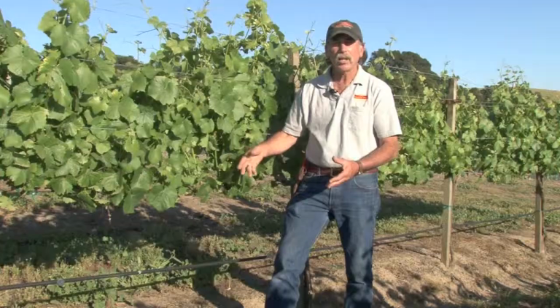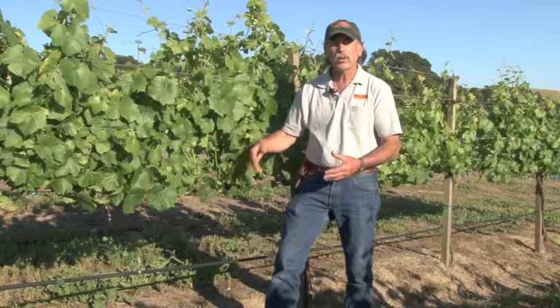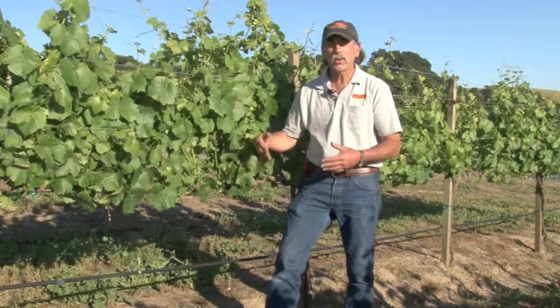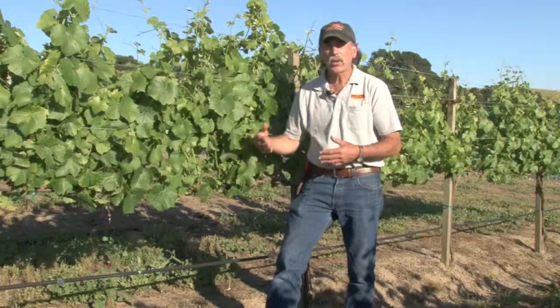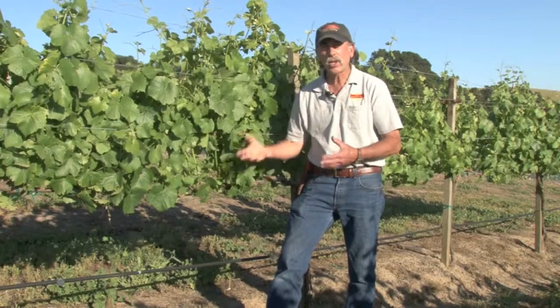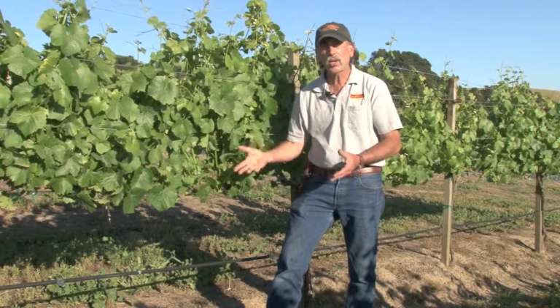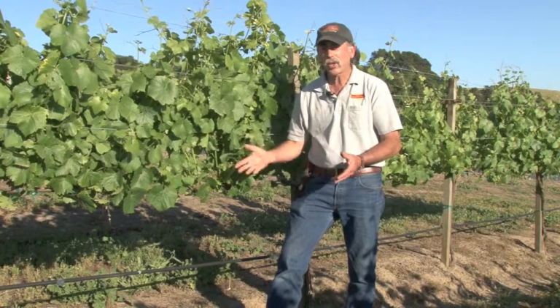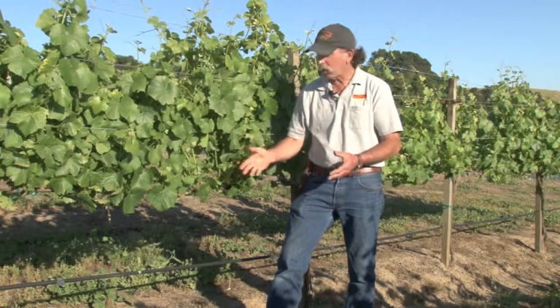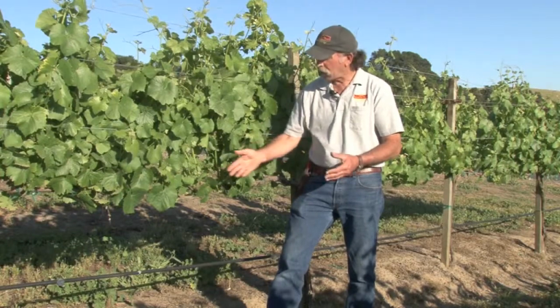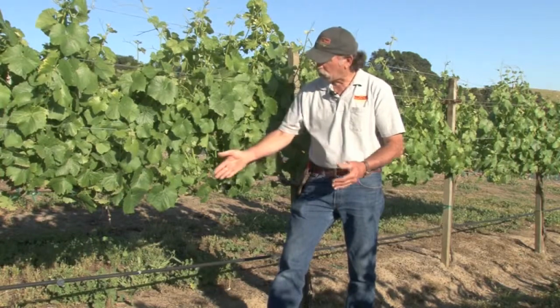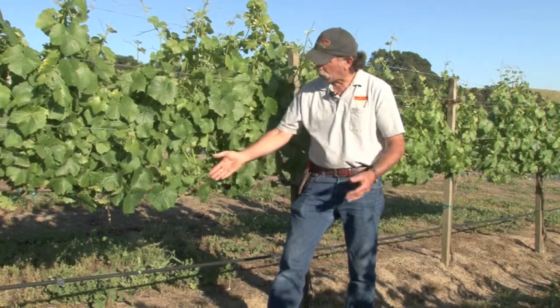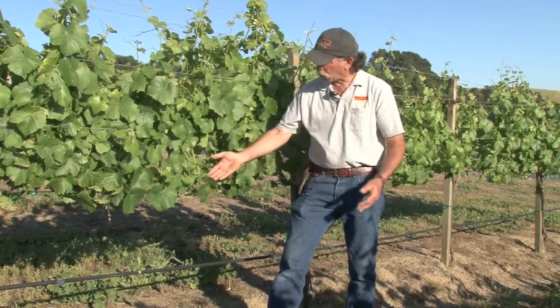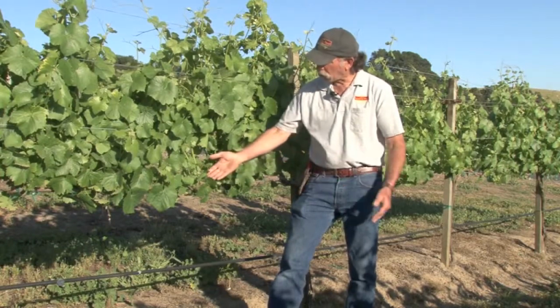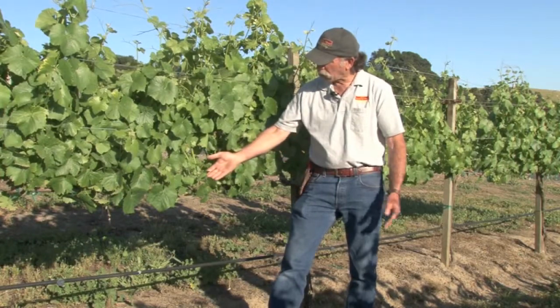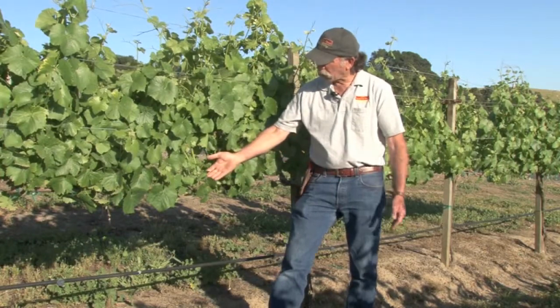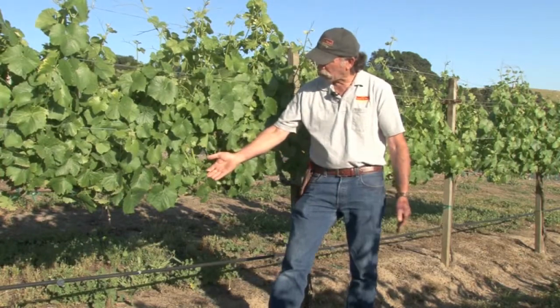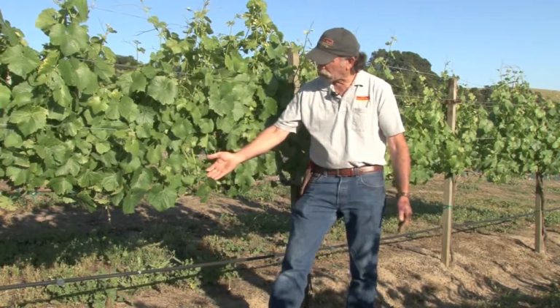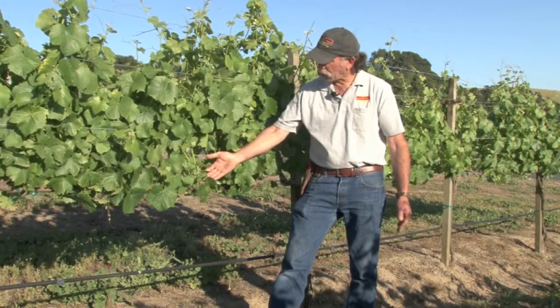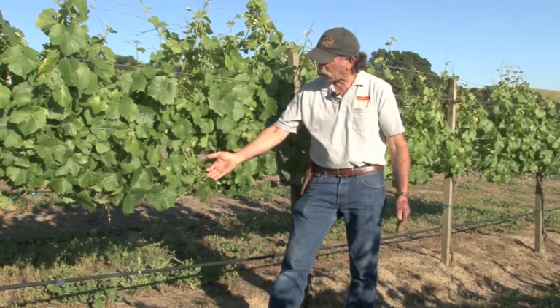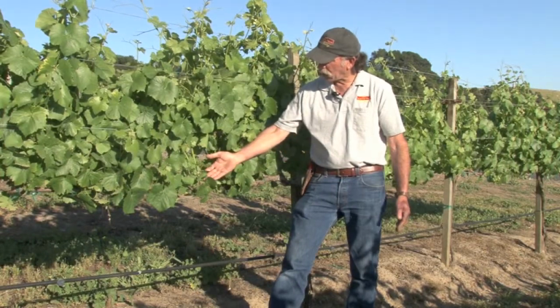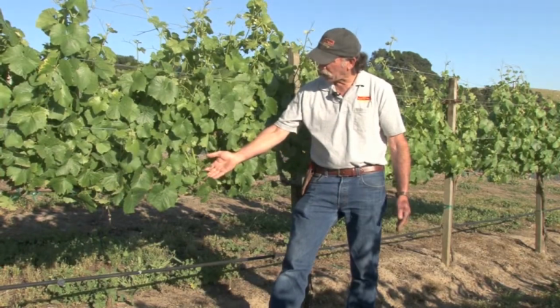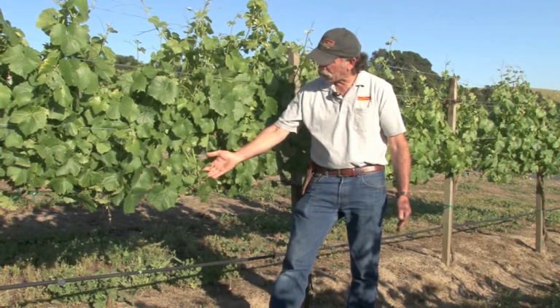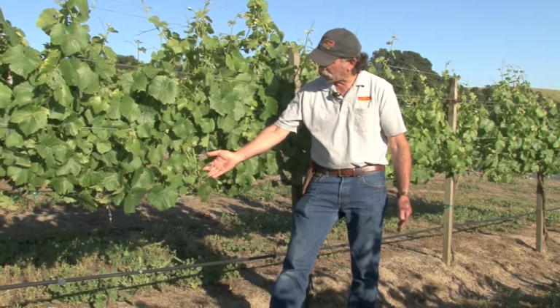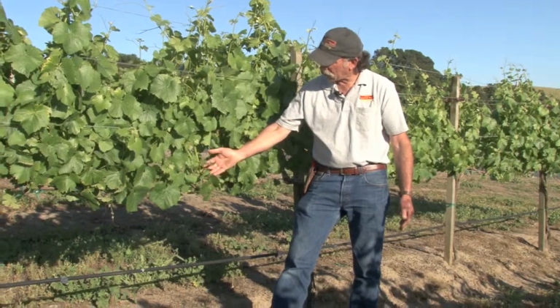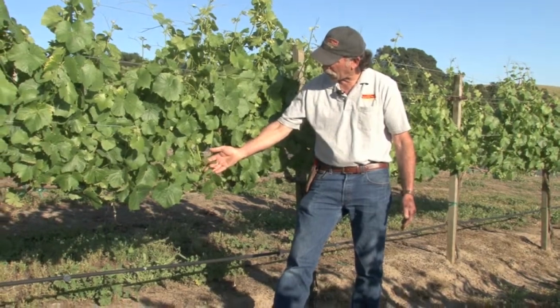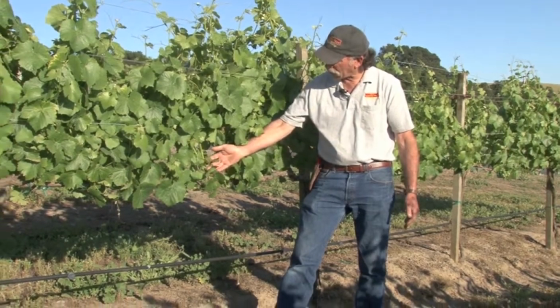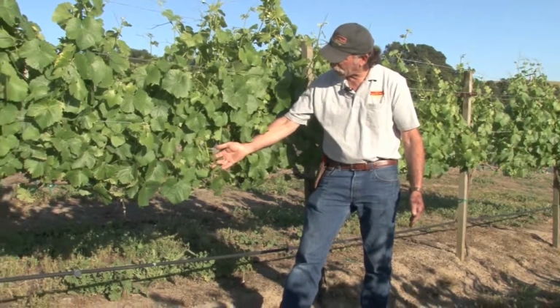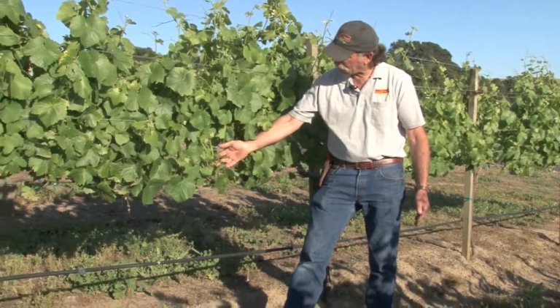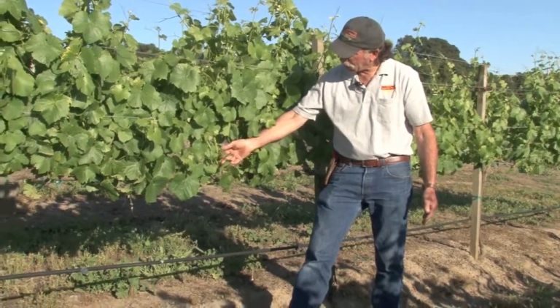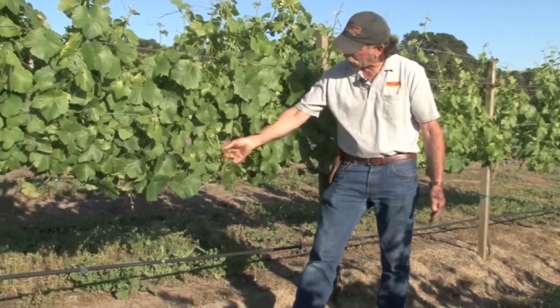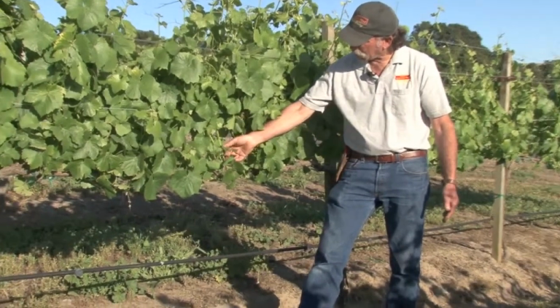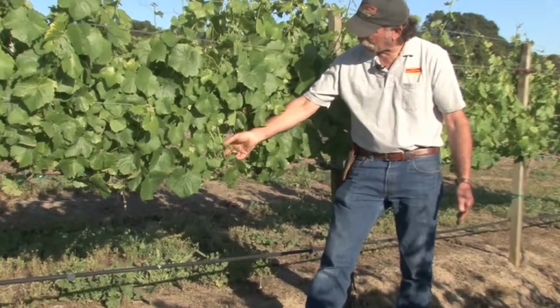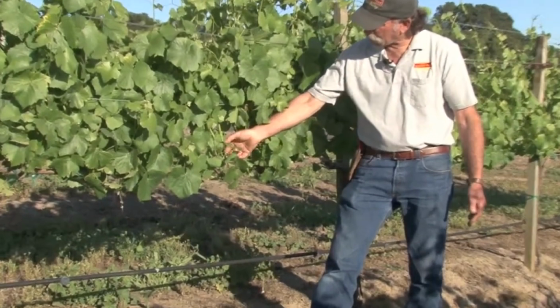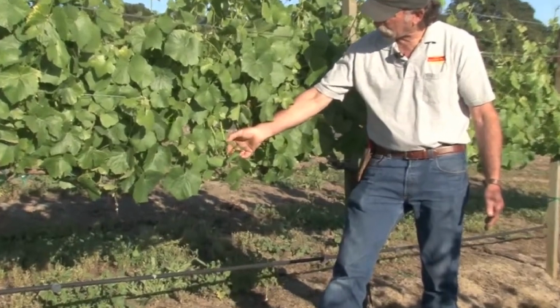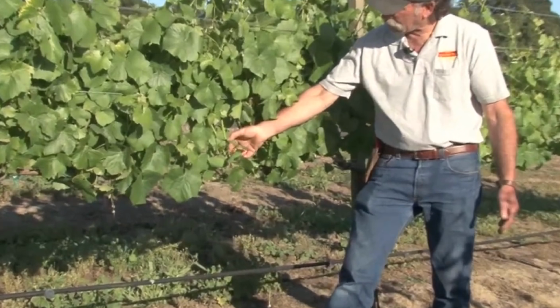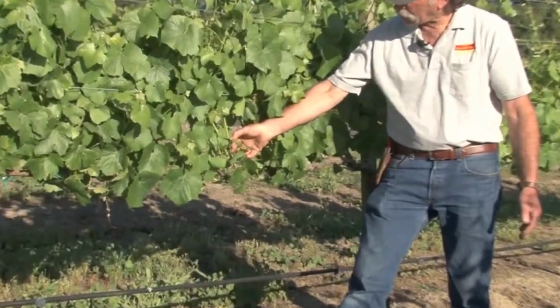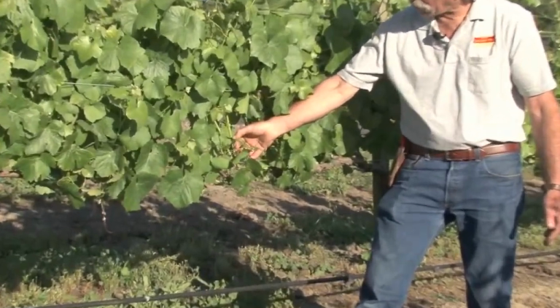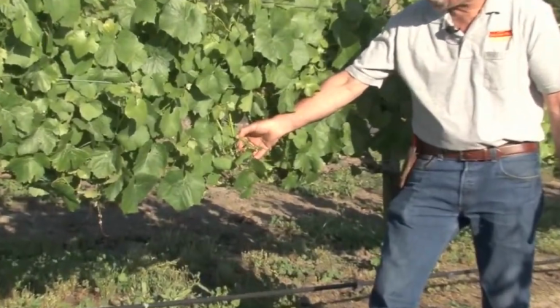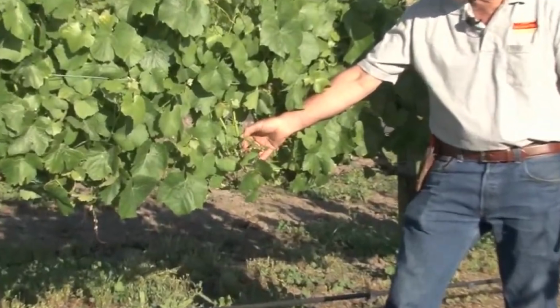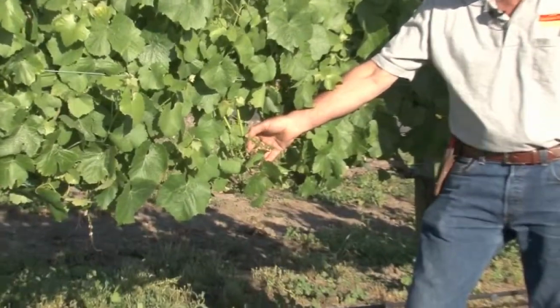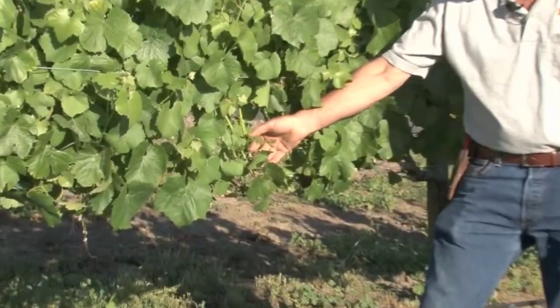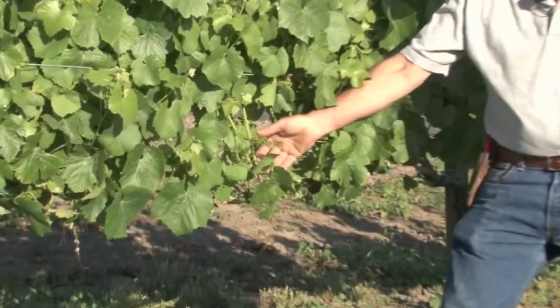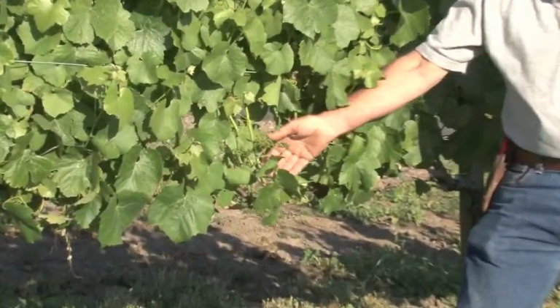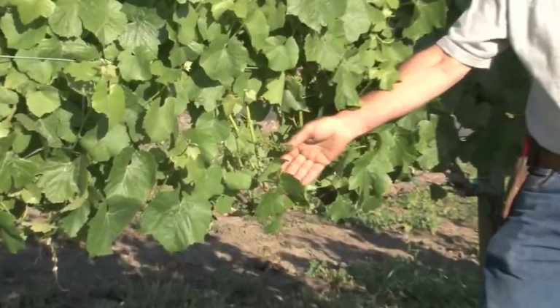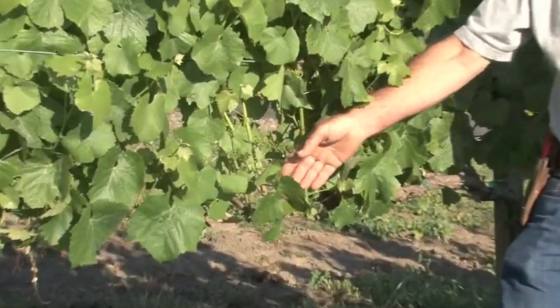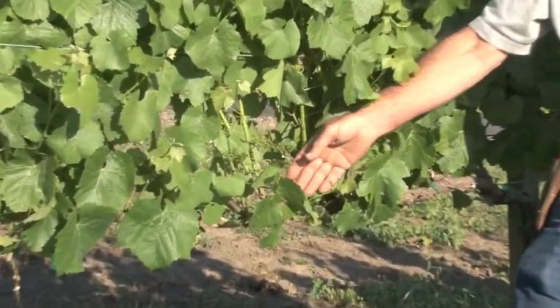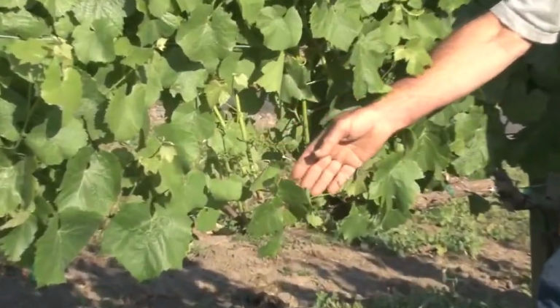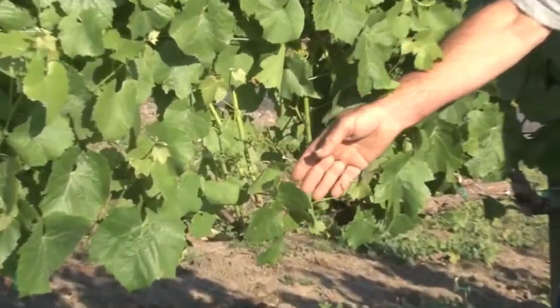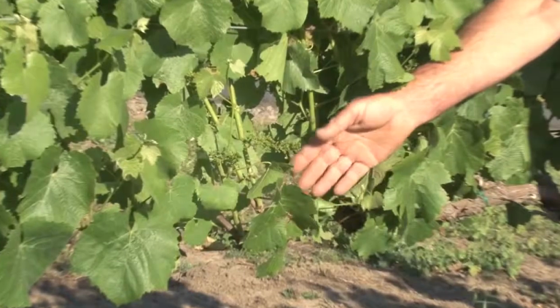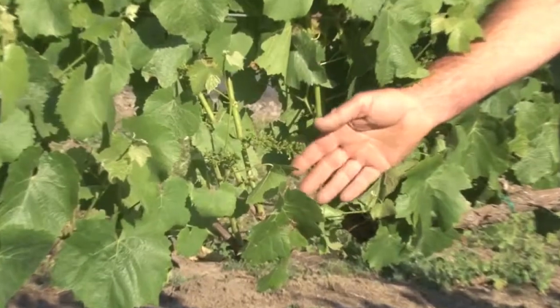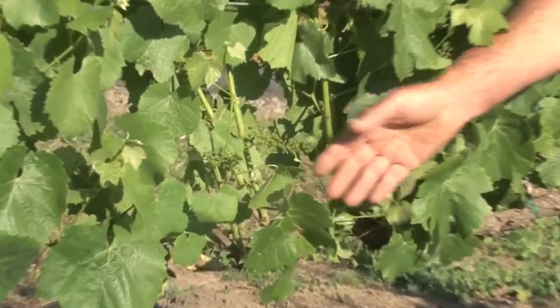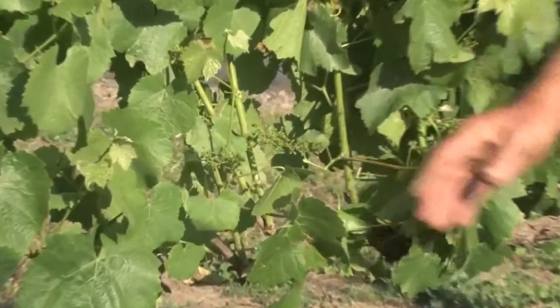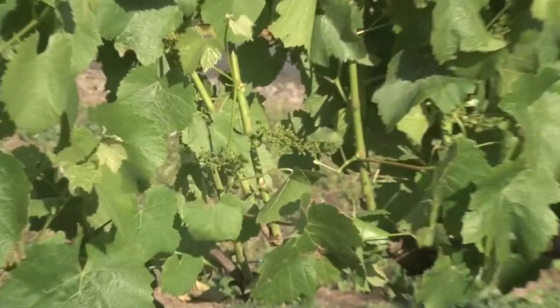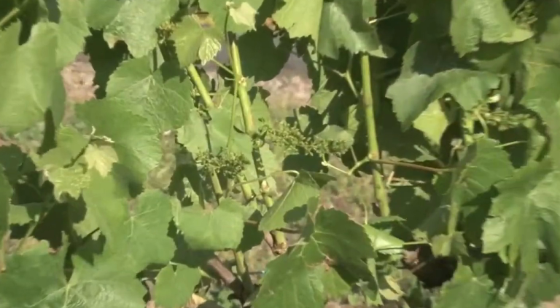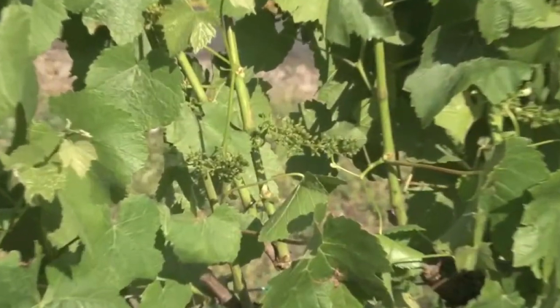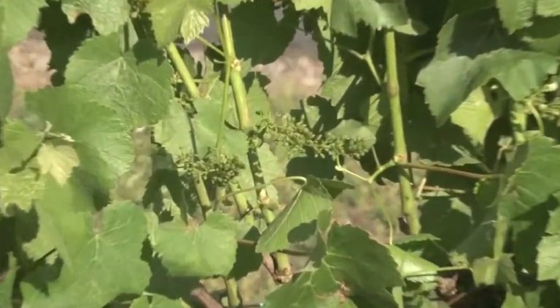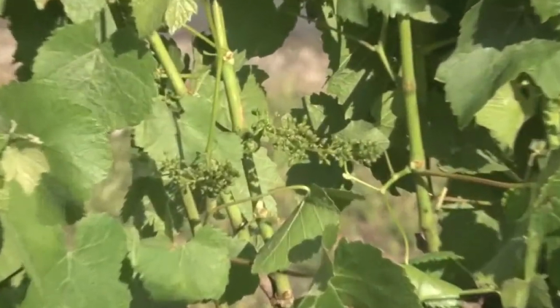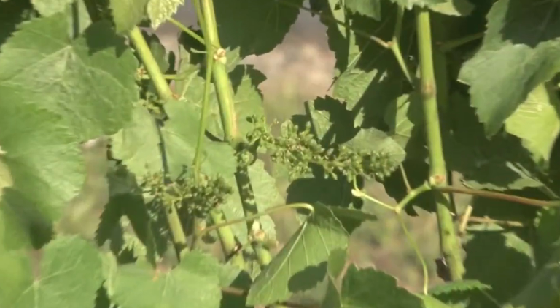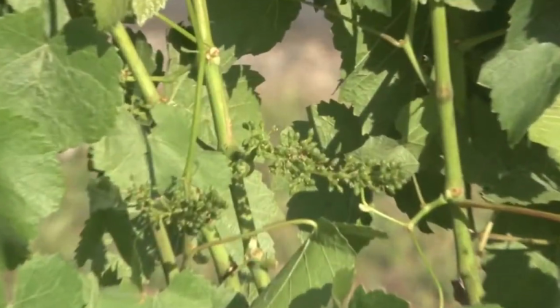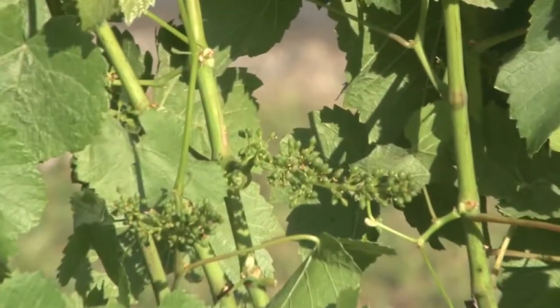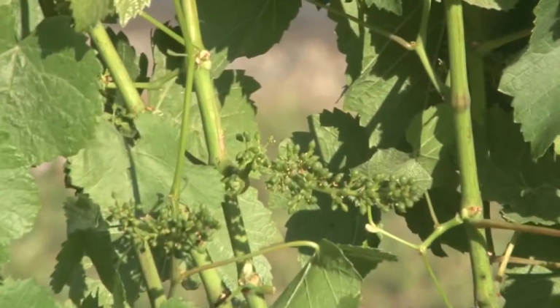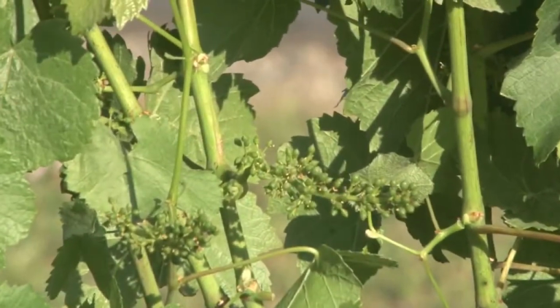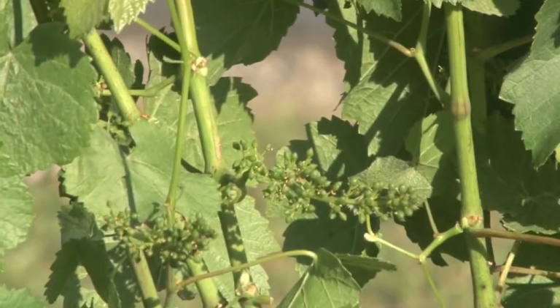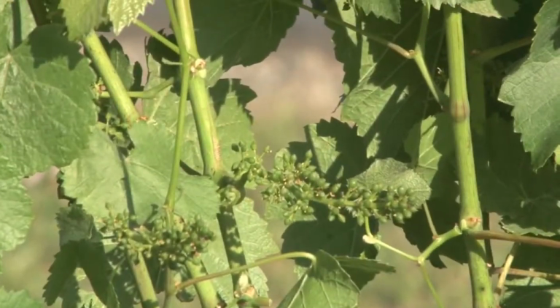So this year we're looking pretty good. You can see the vines — the grapes are starting to form — and it's probably going to be a pretty good set this year.